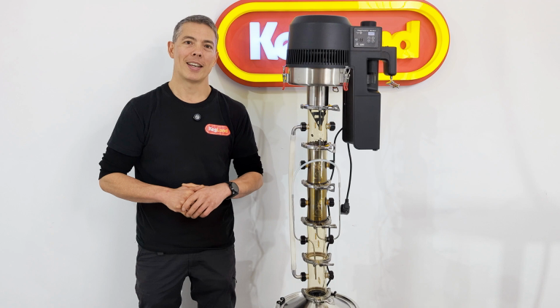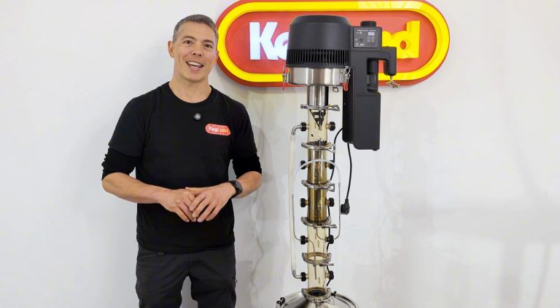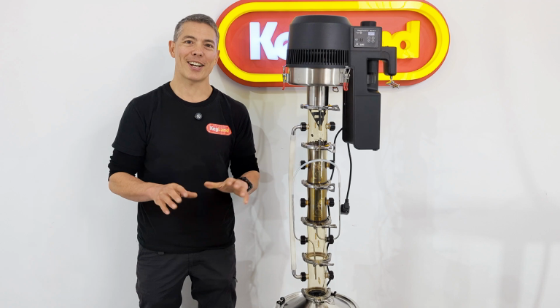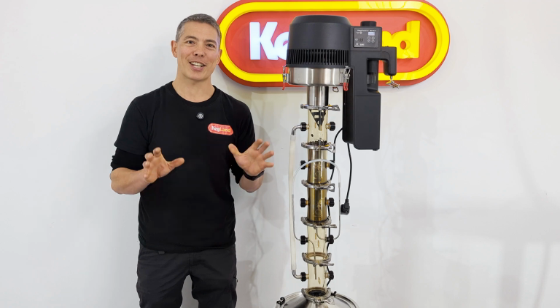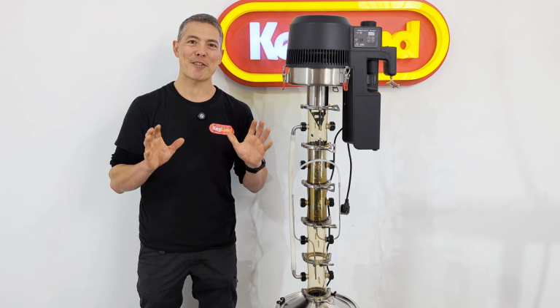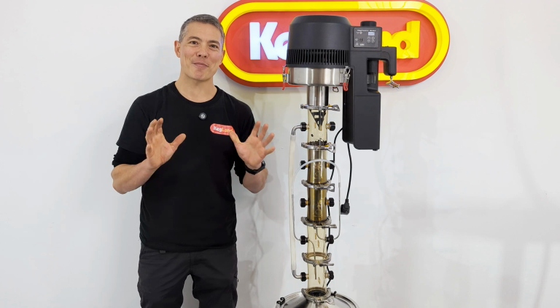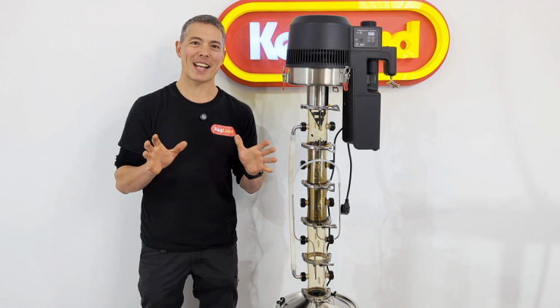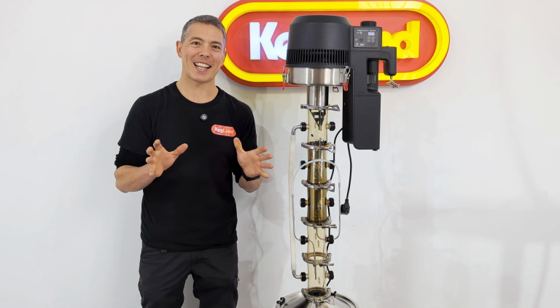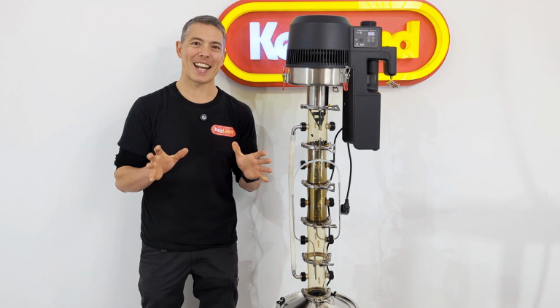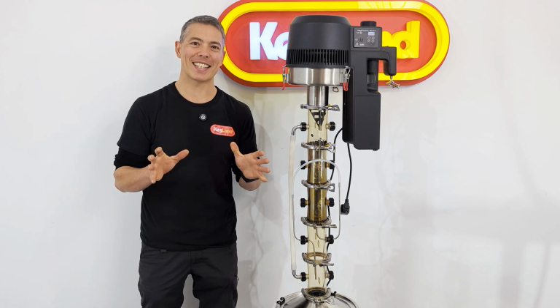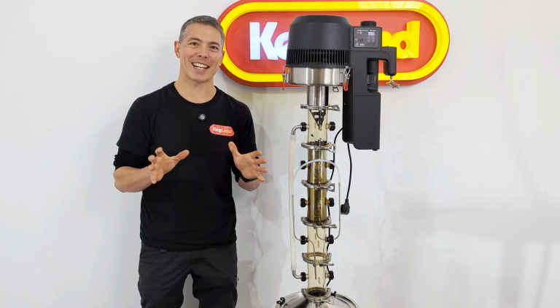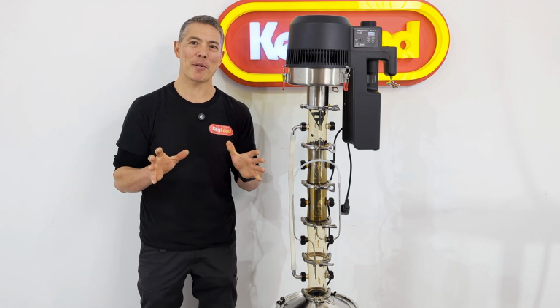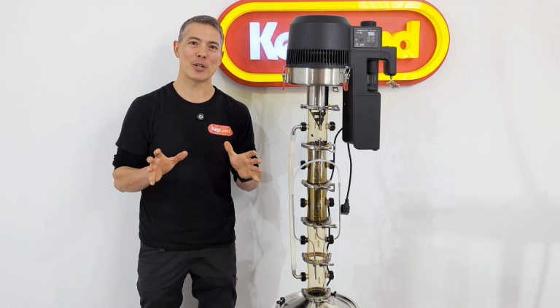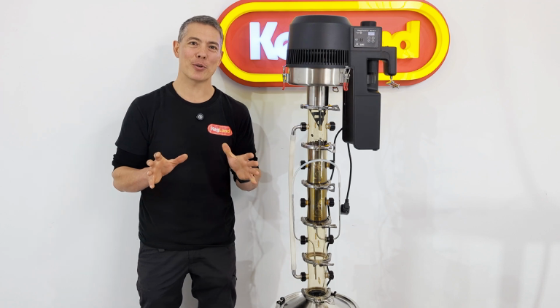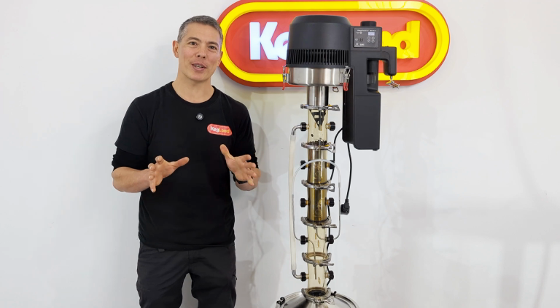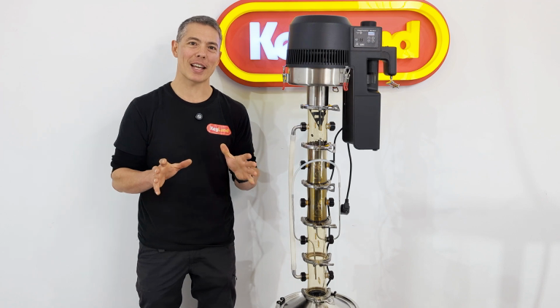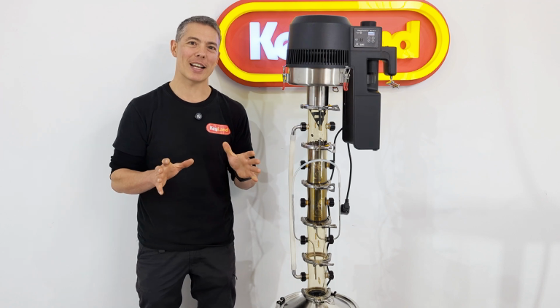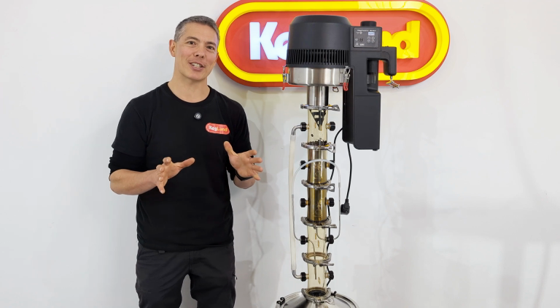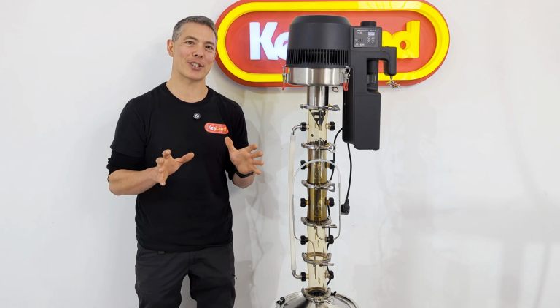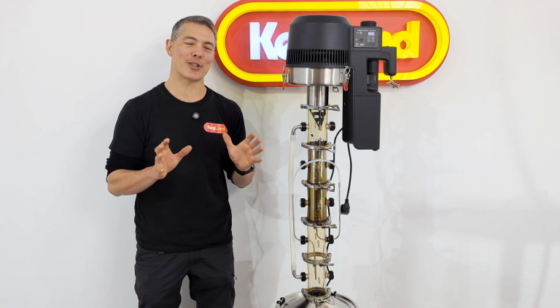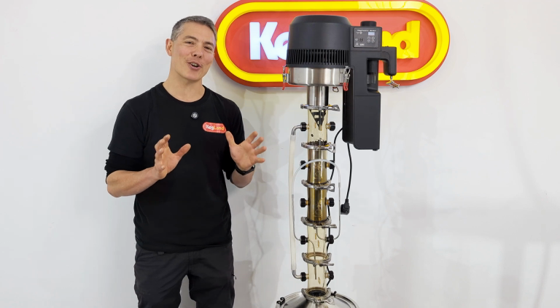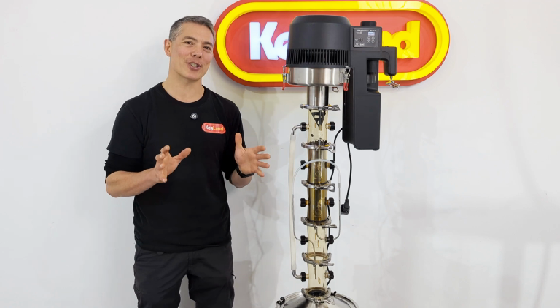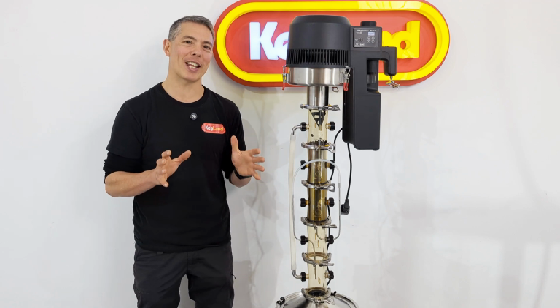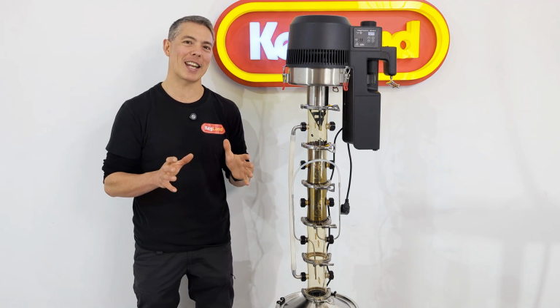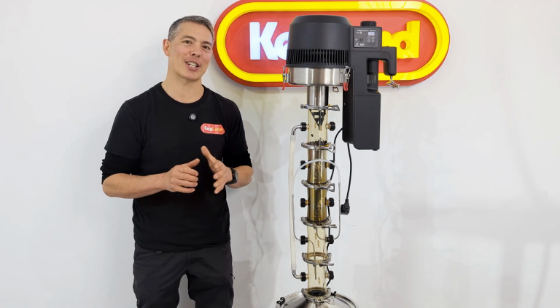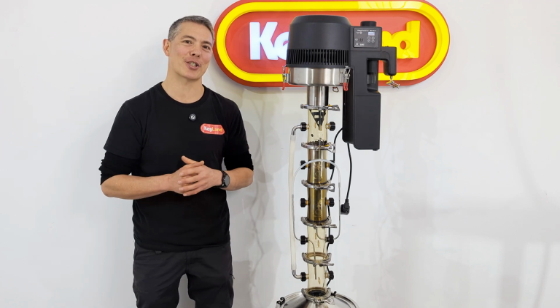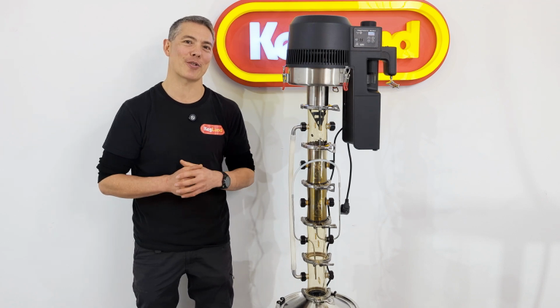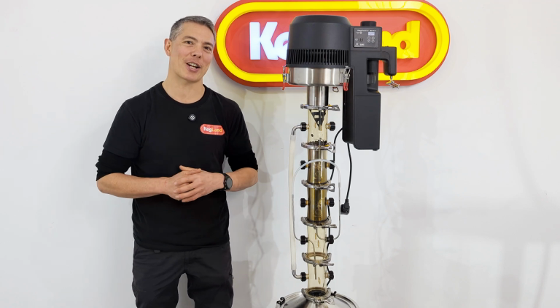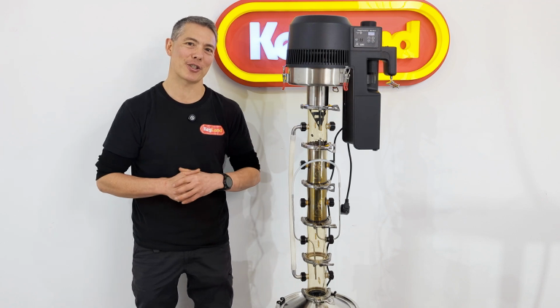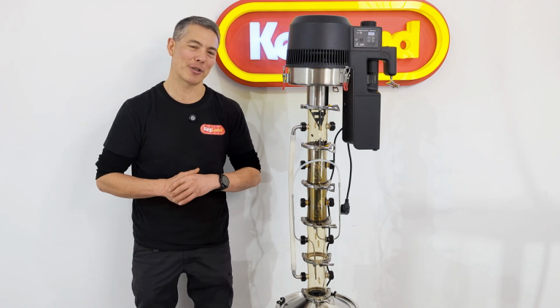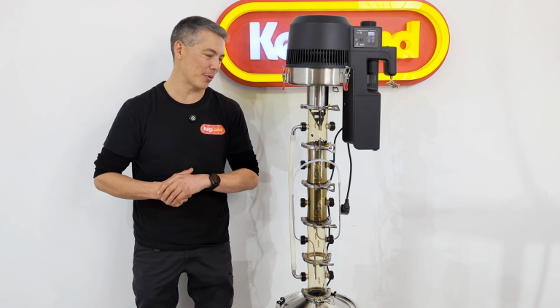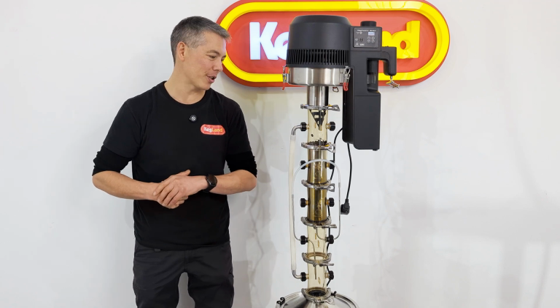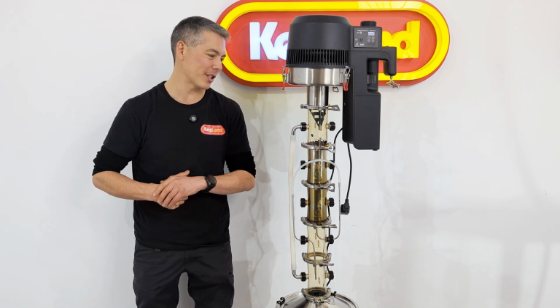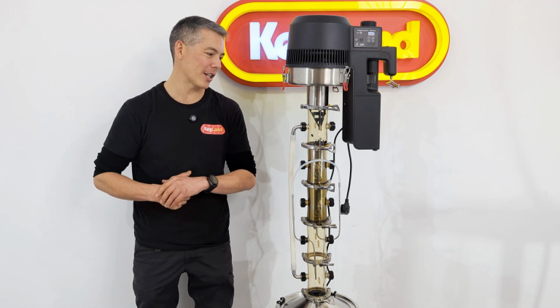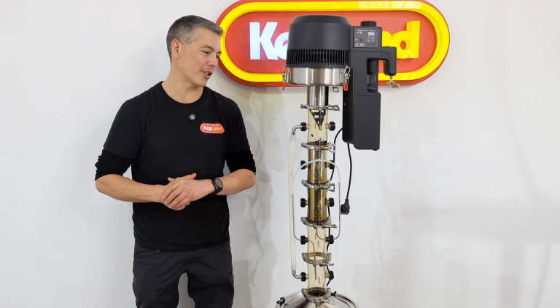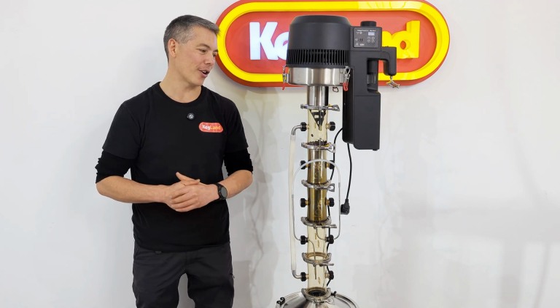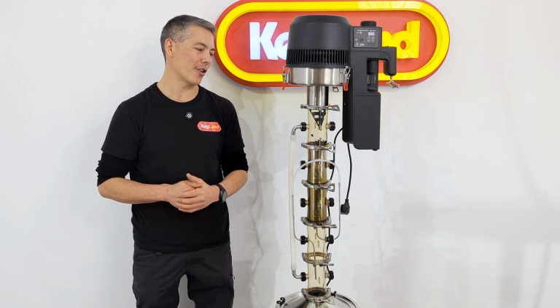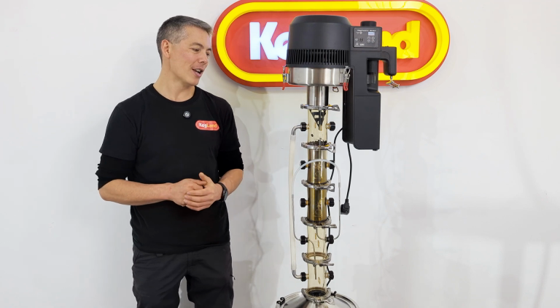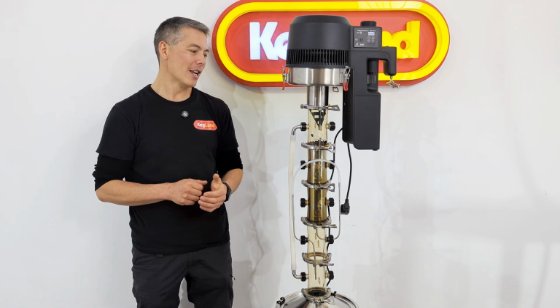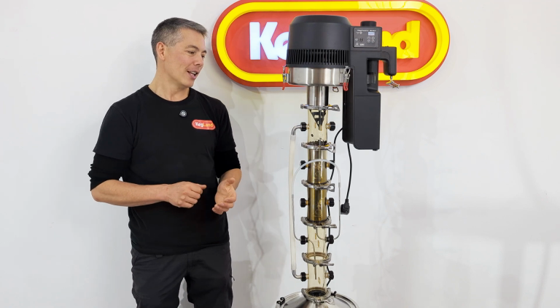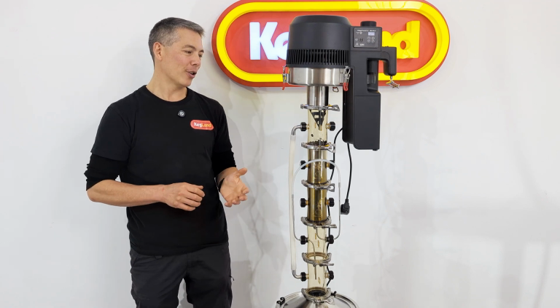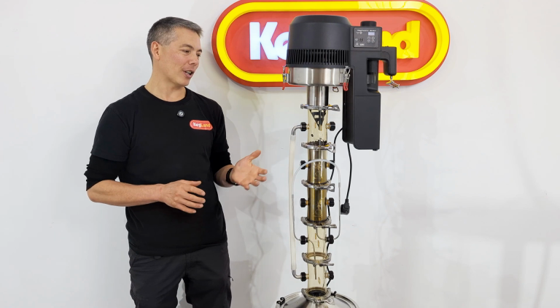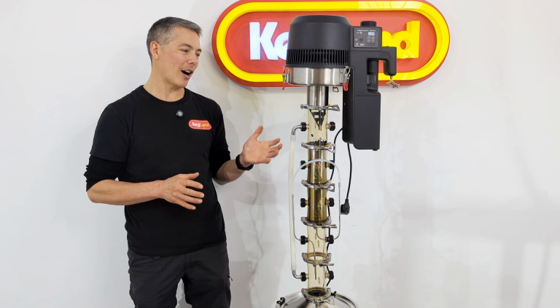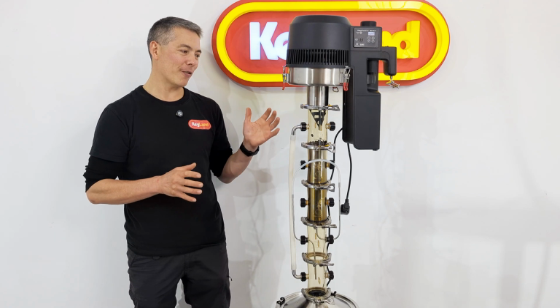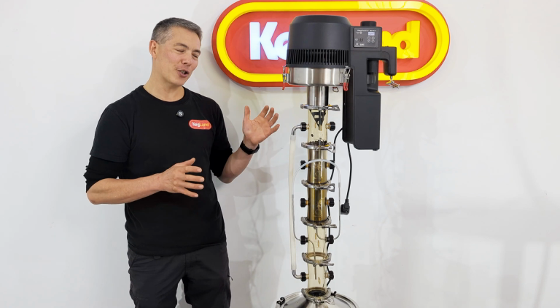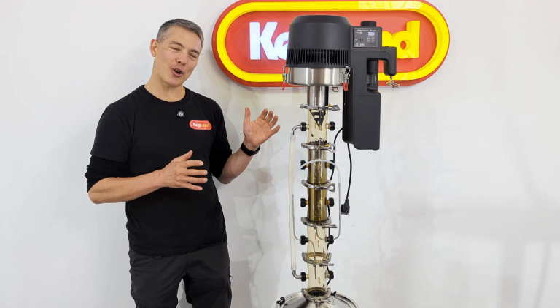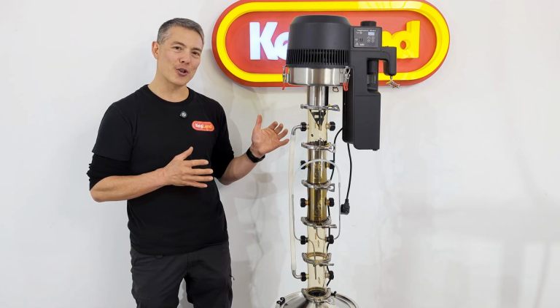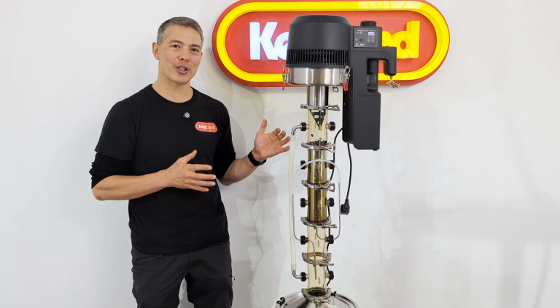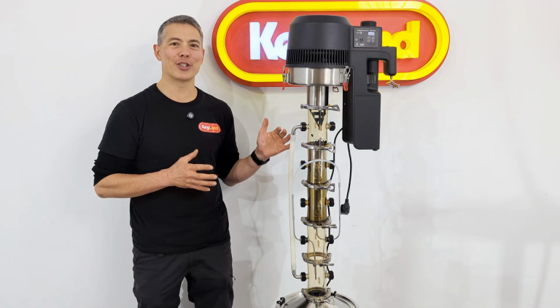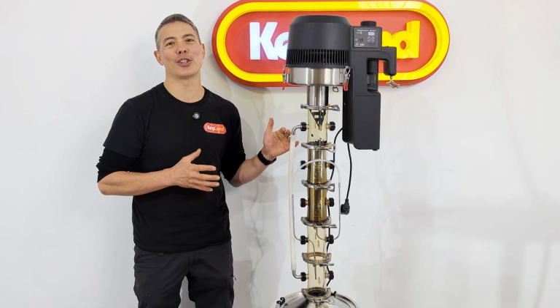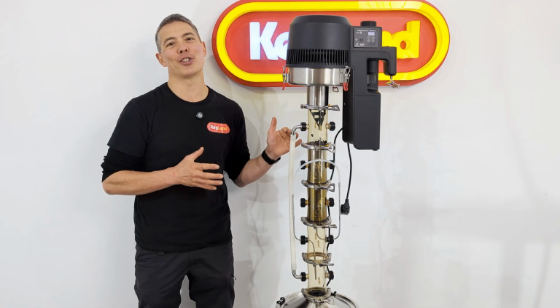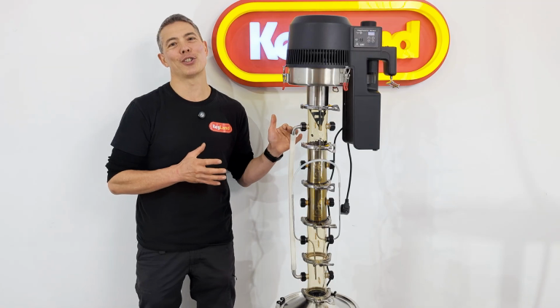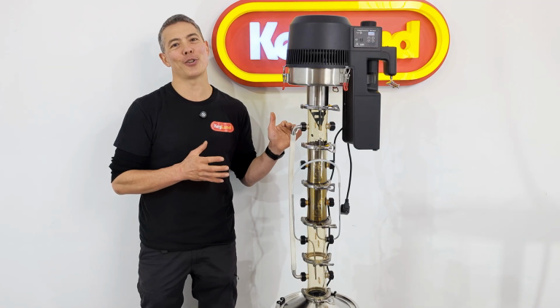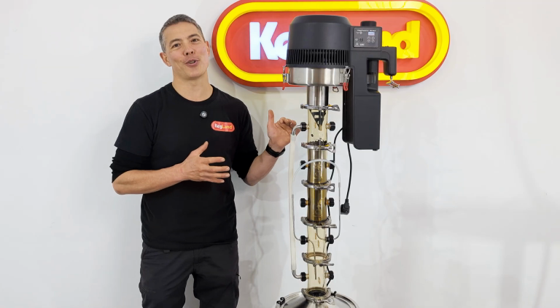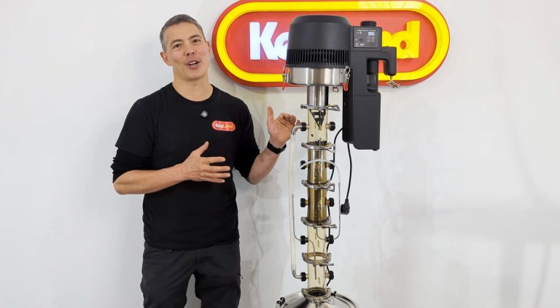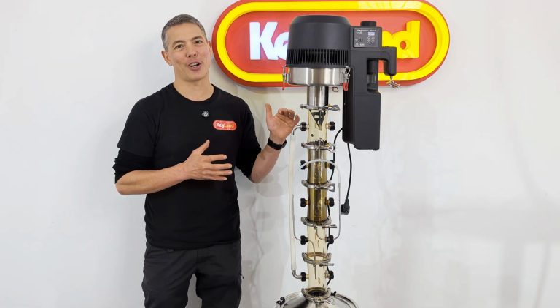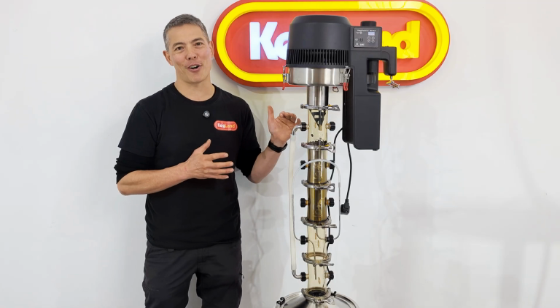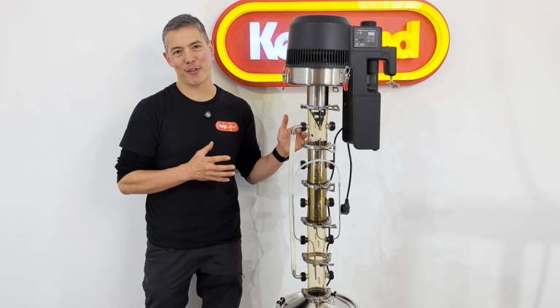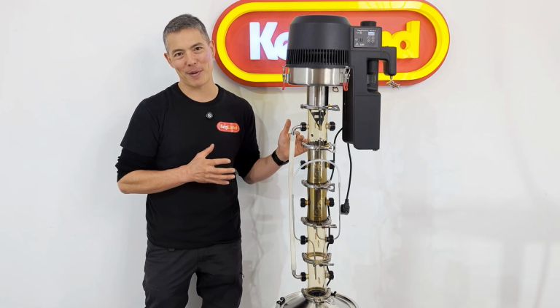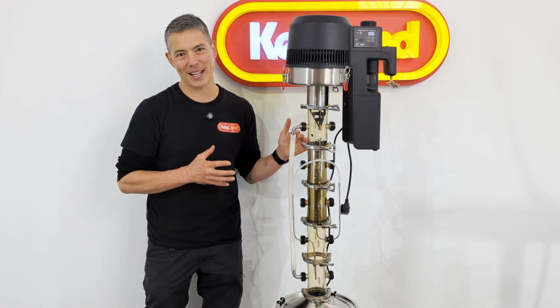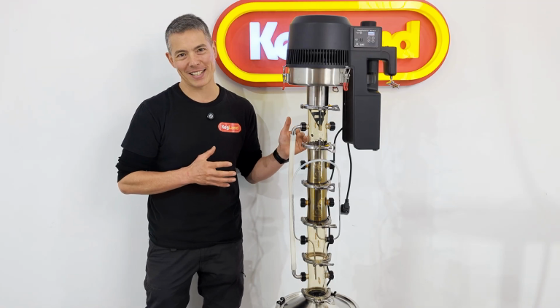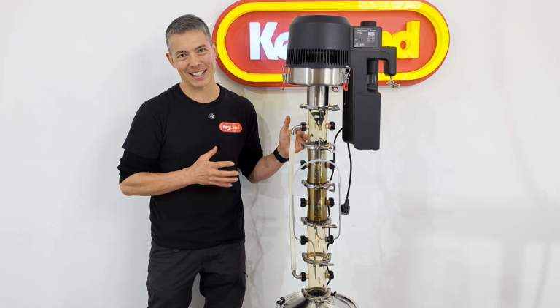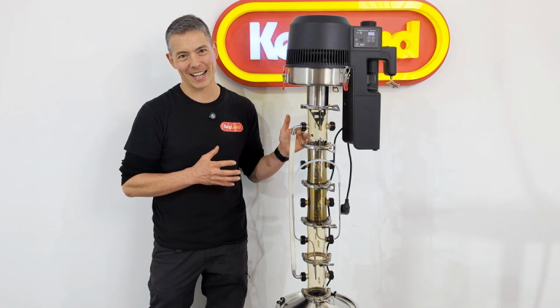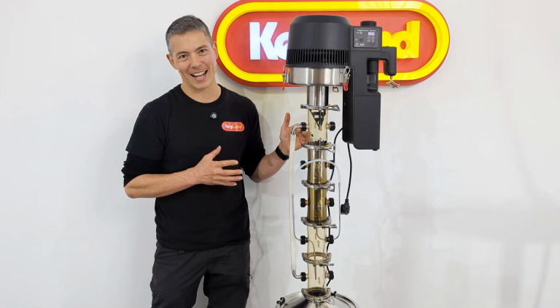Hey guys, Kevin Keighlin and today we're doing a Soxhlet extraction process. I've chosen to do coffee beans today.